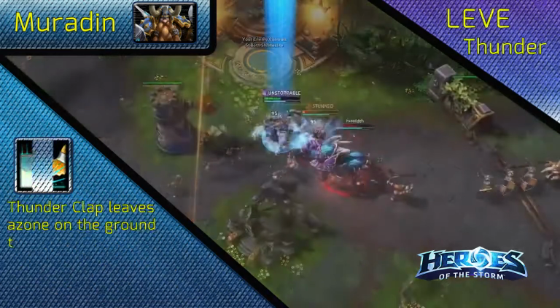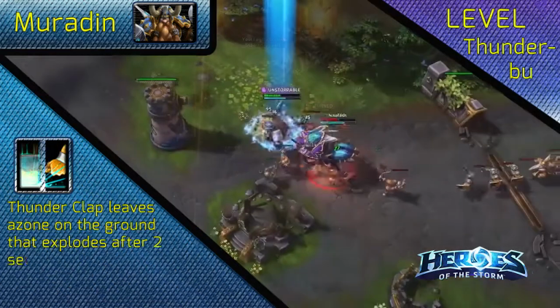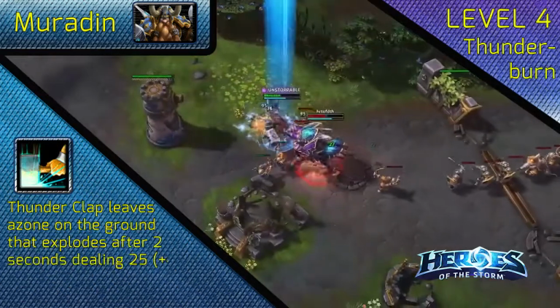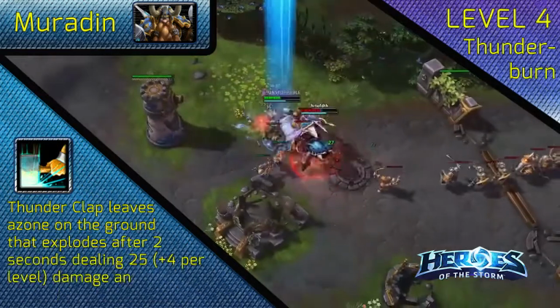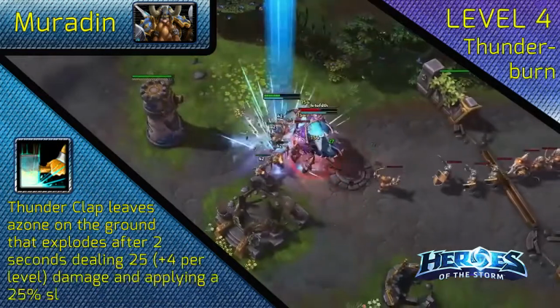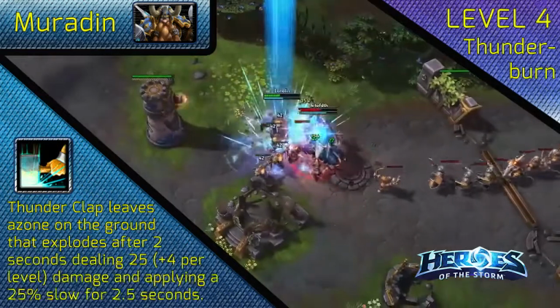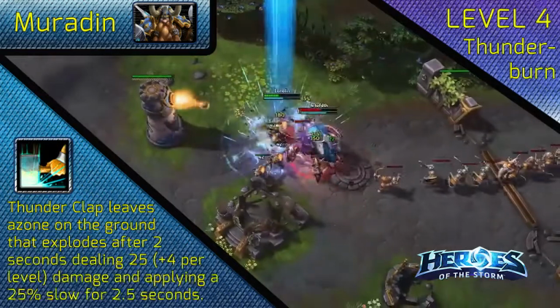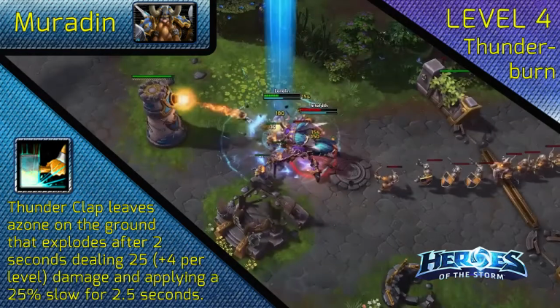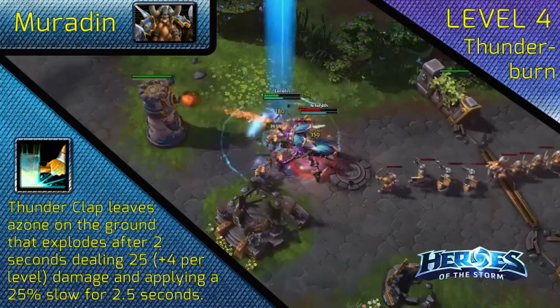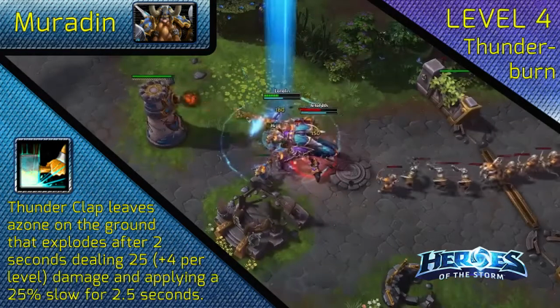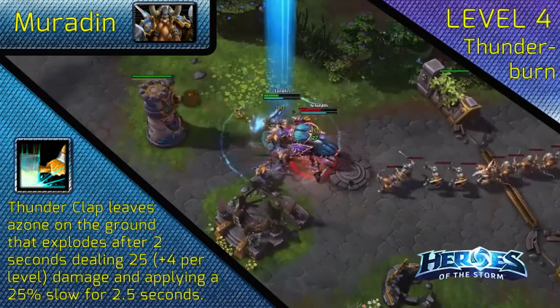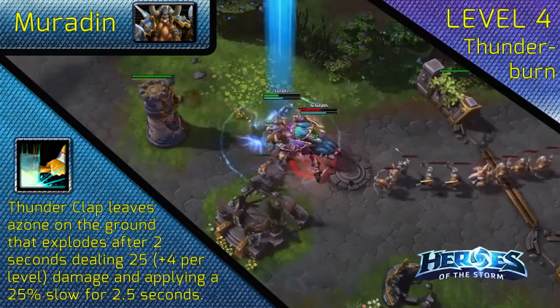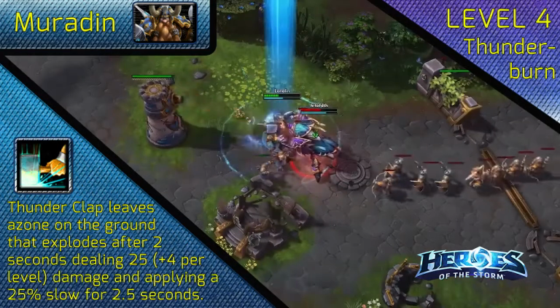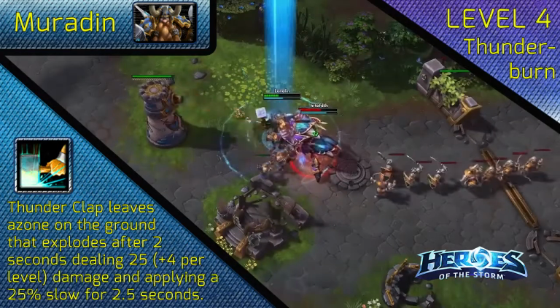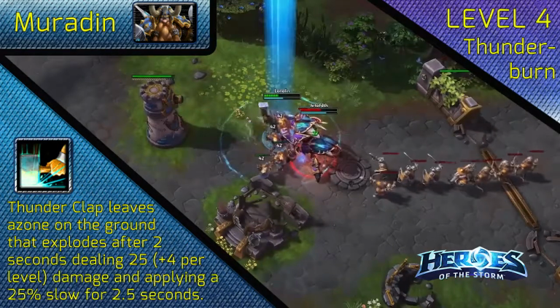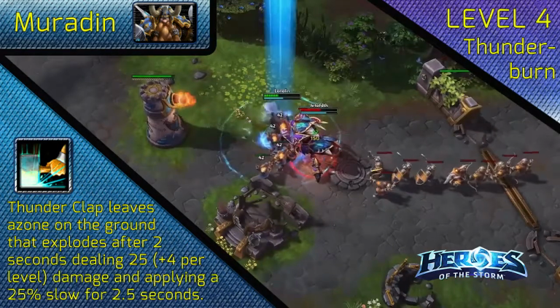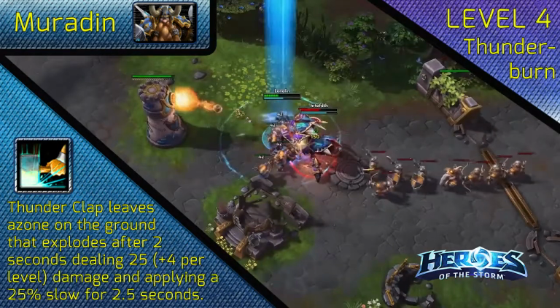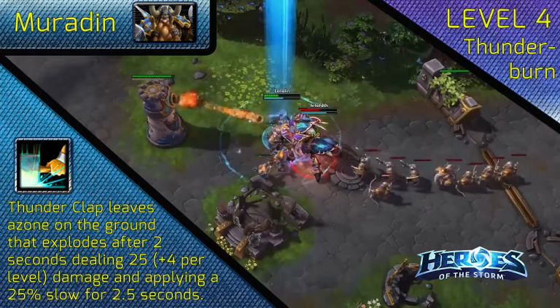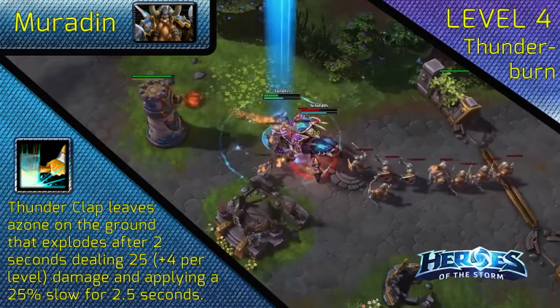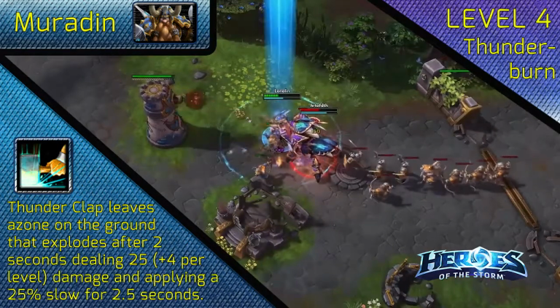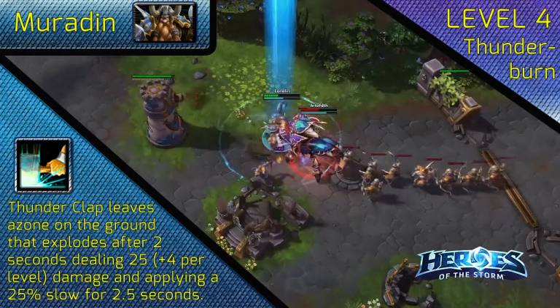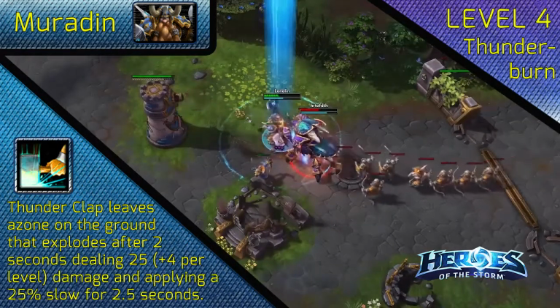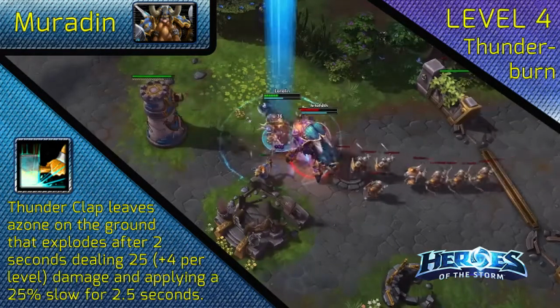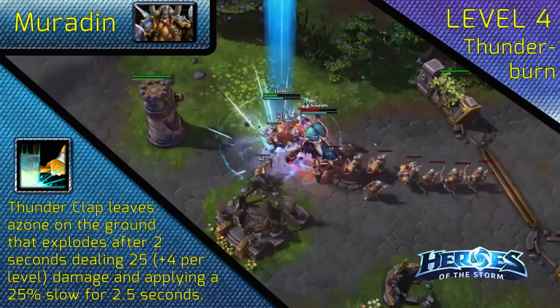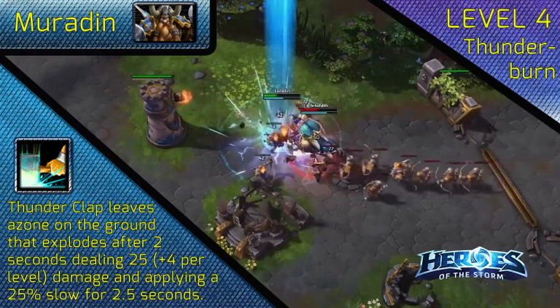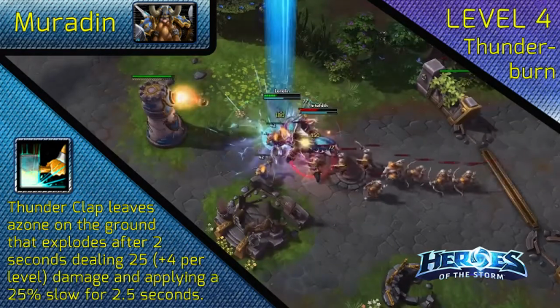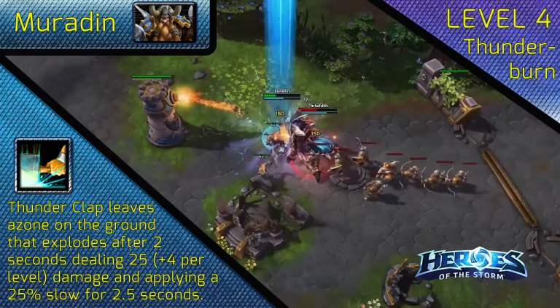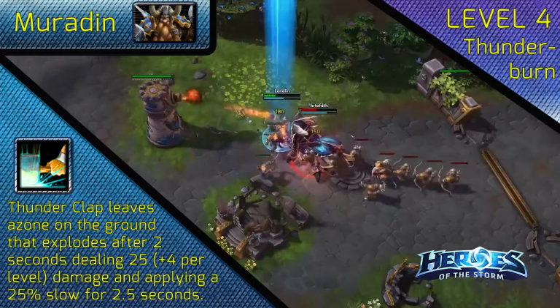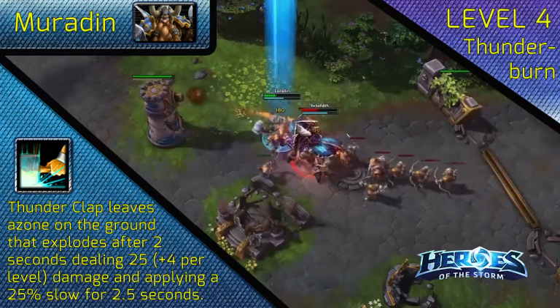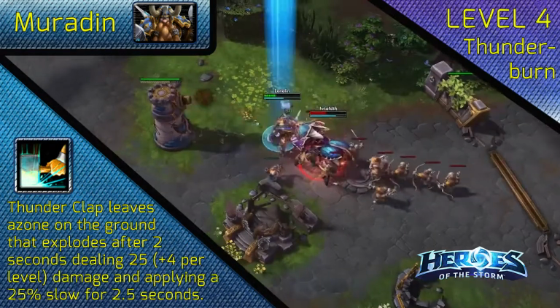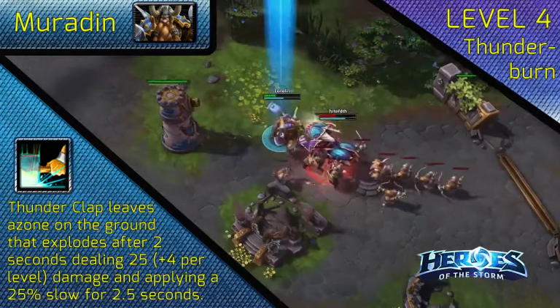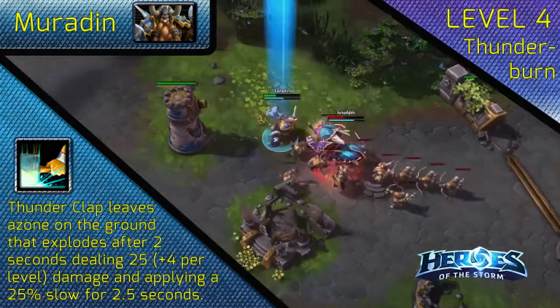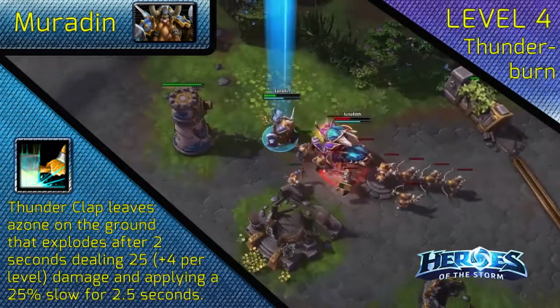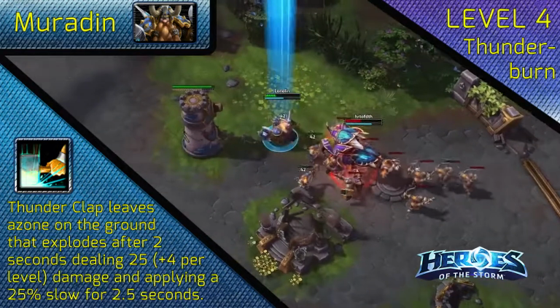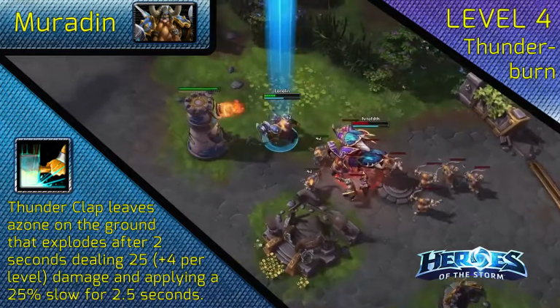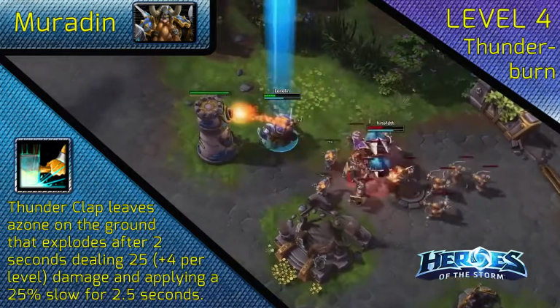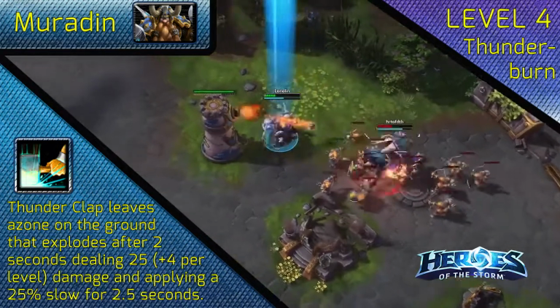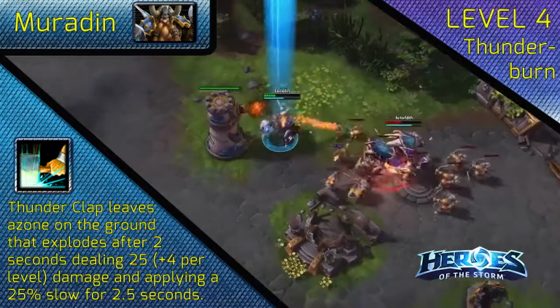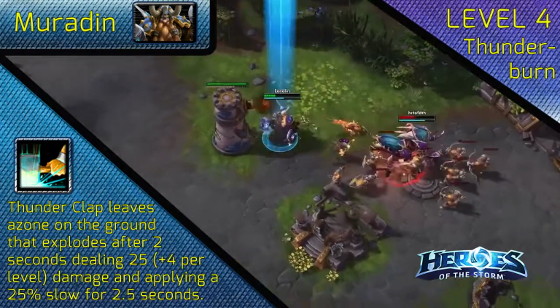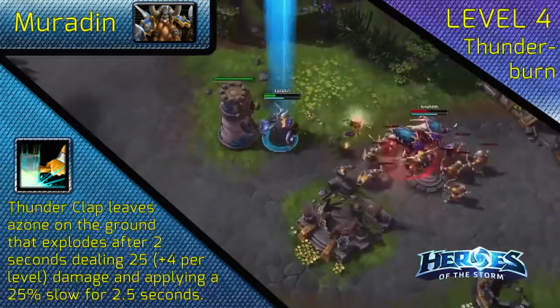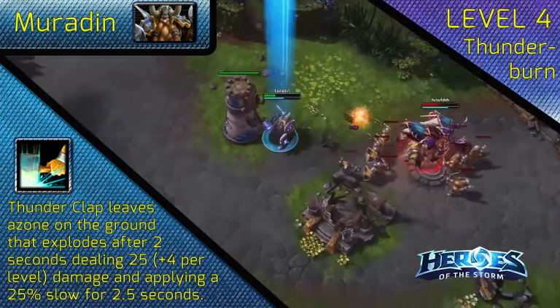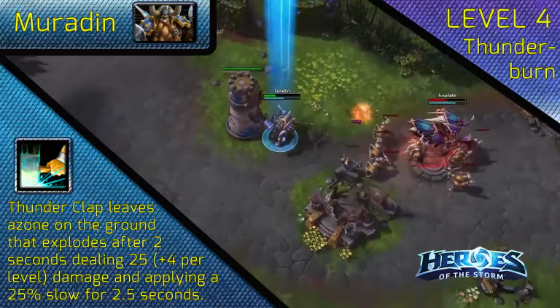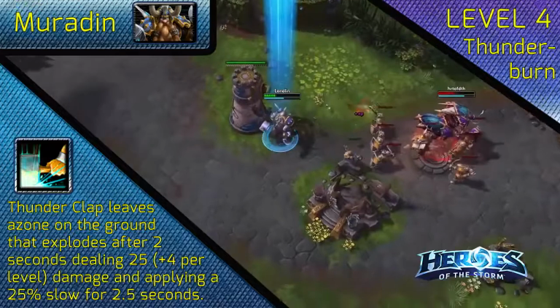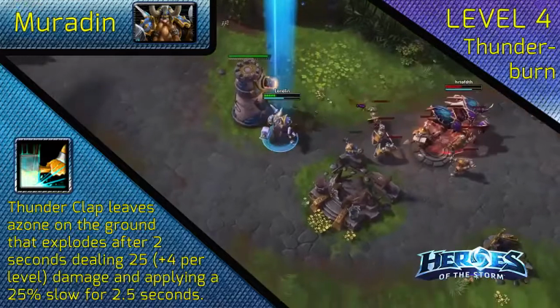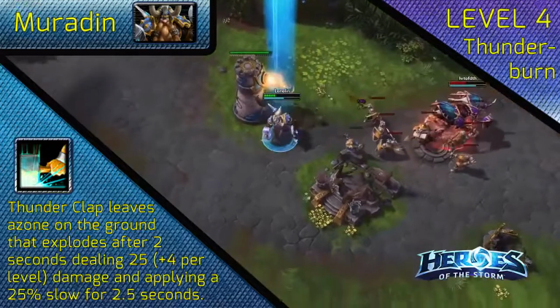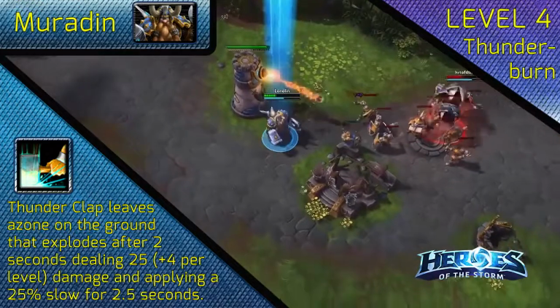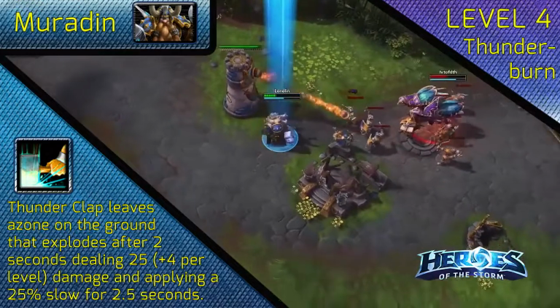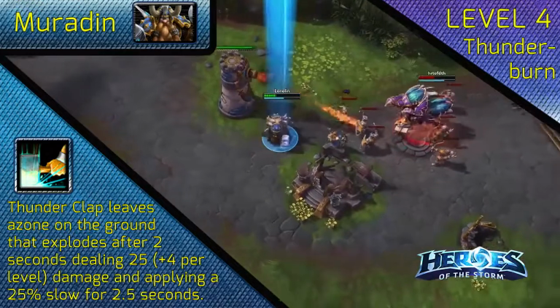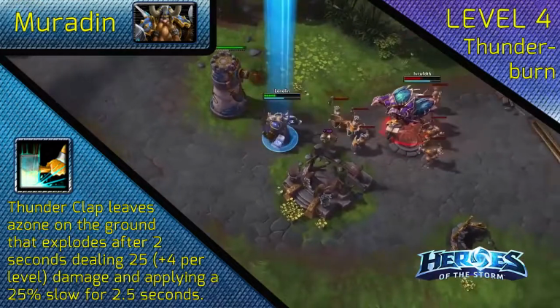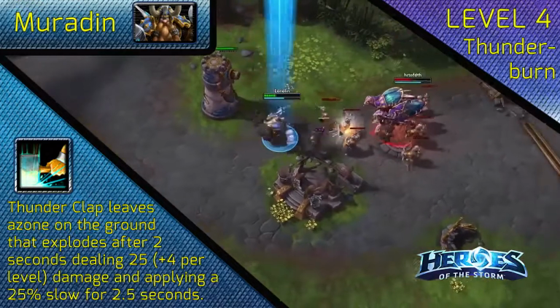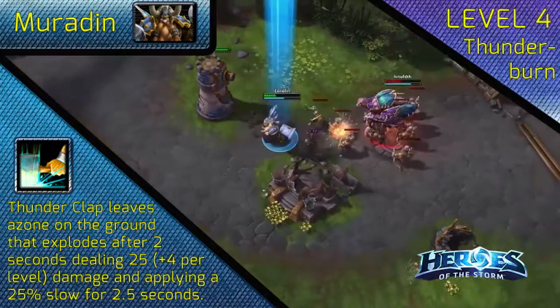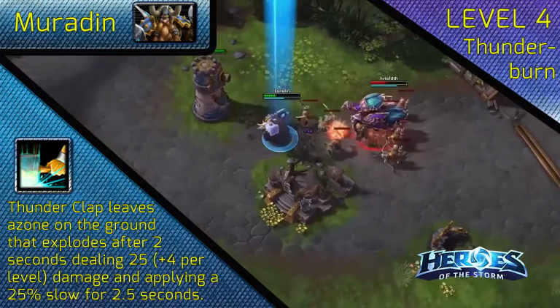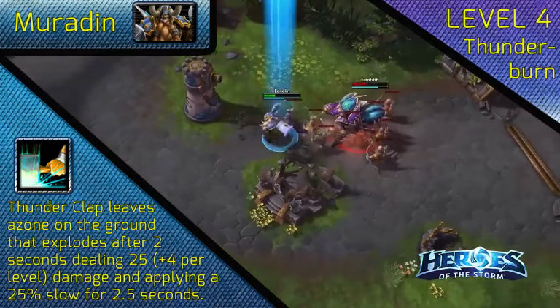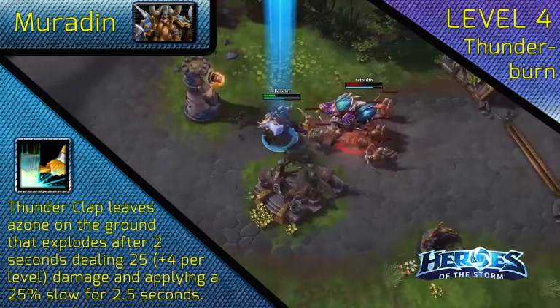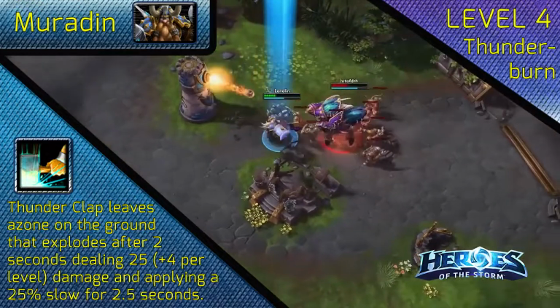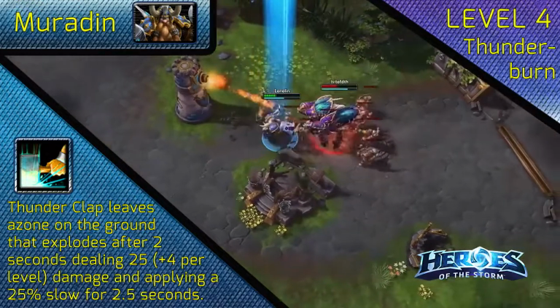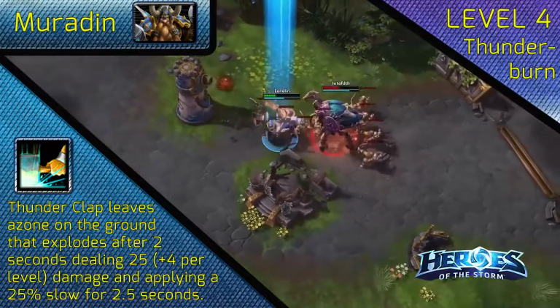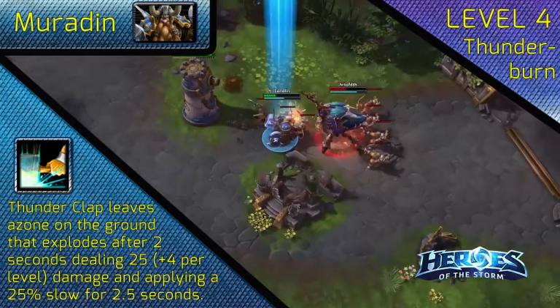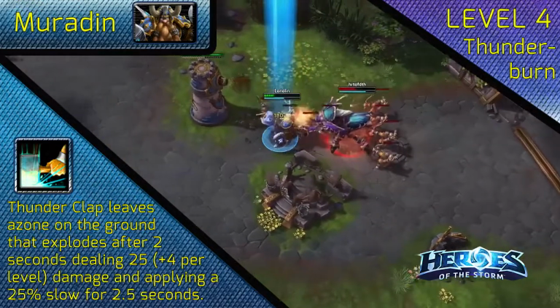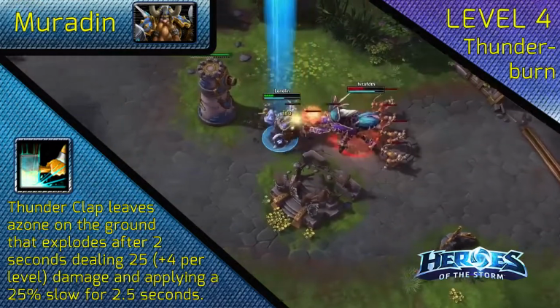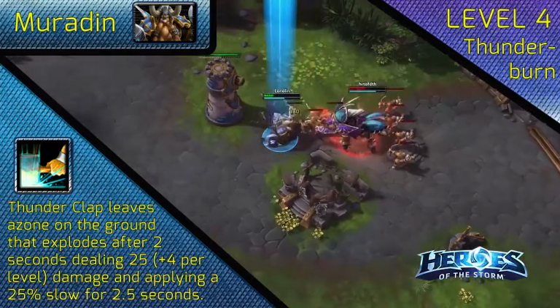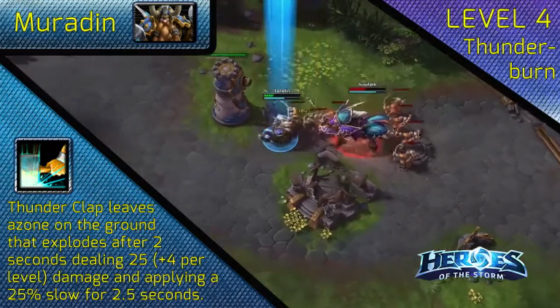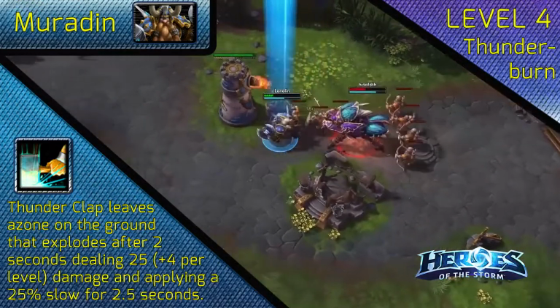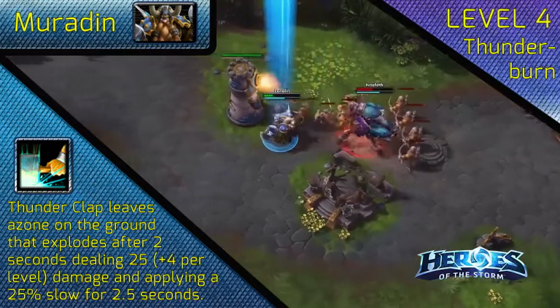At level 4, choose Thunderburn. This will increase your damage substantially and ensures the enemy team is slowed for an easy clean up.